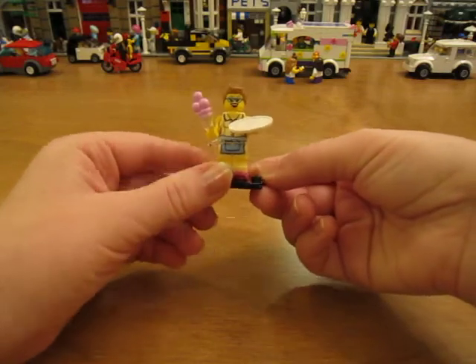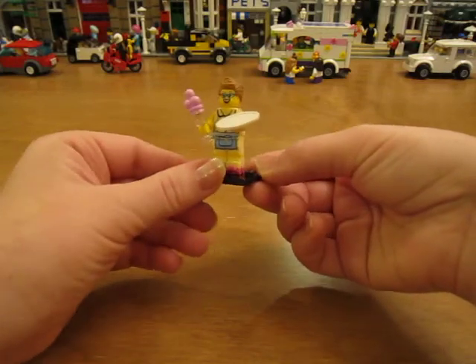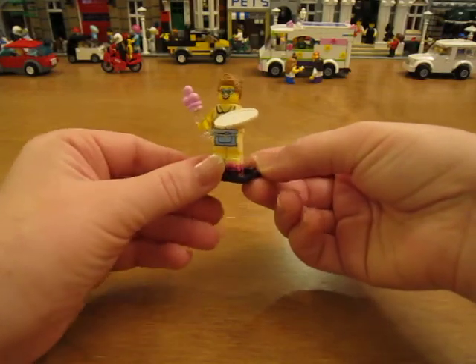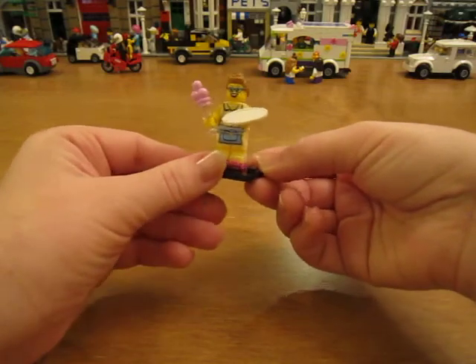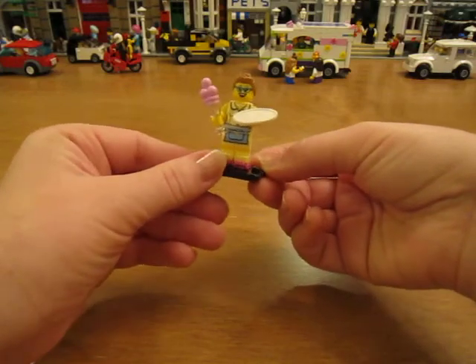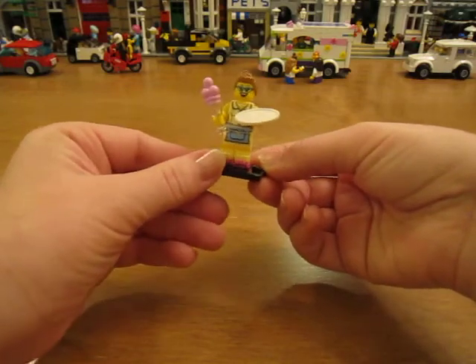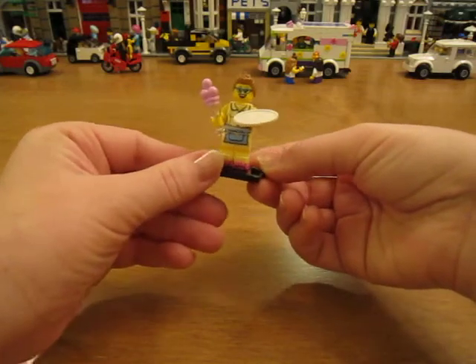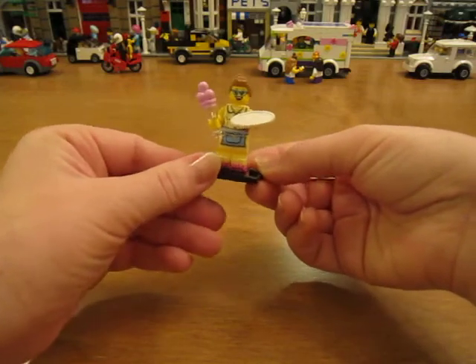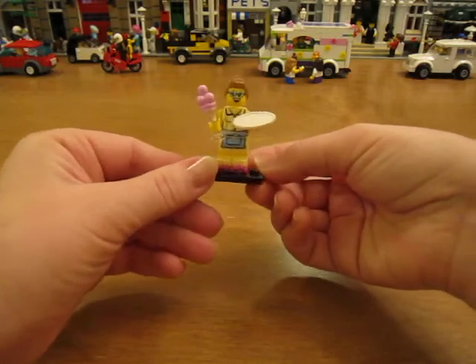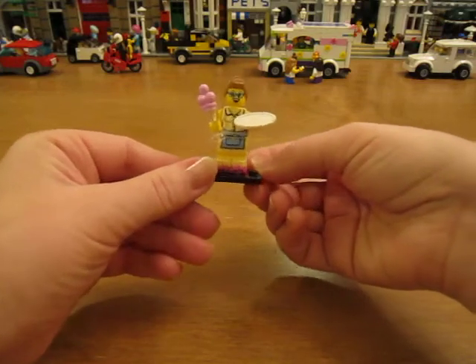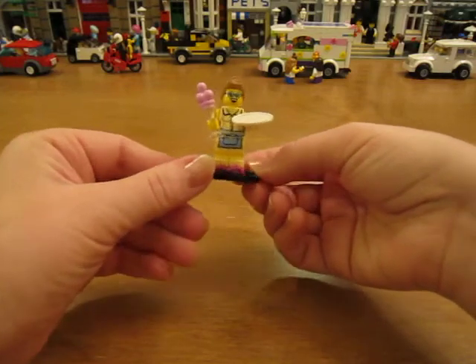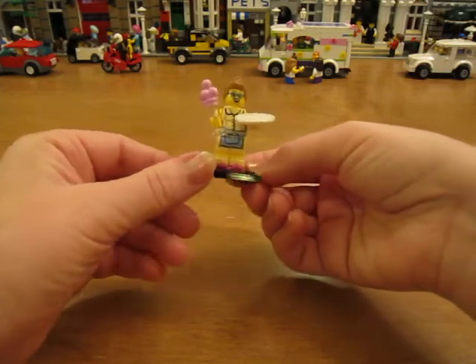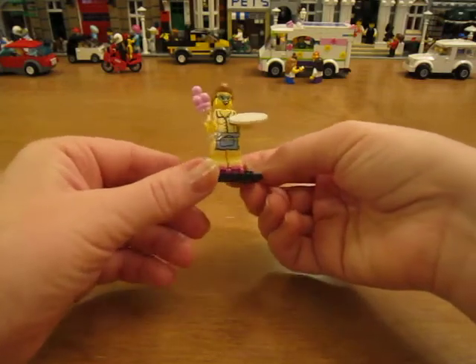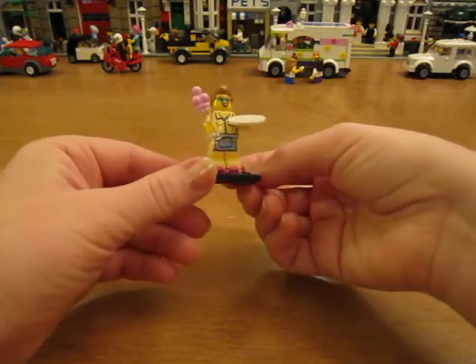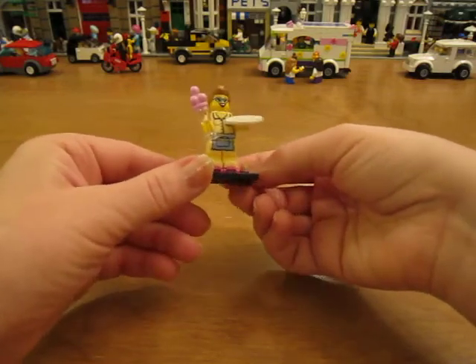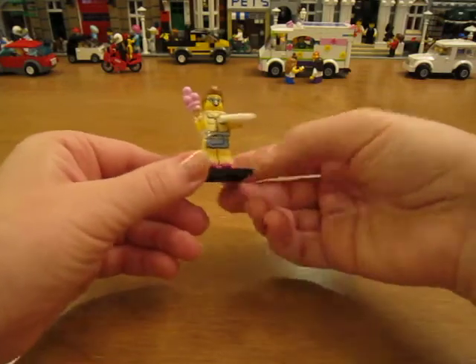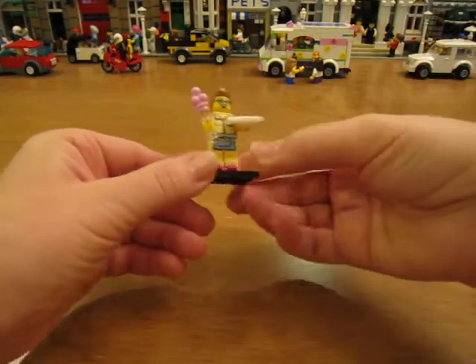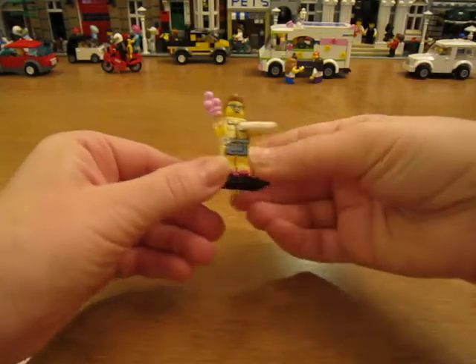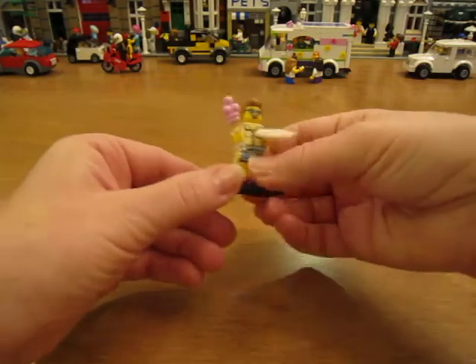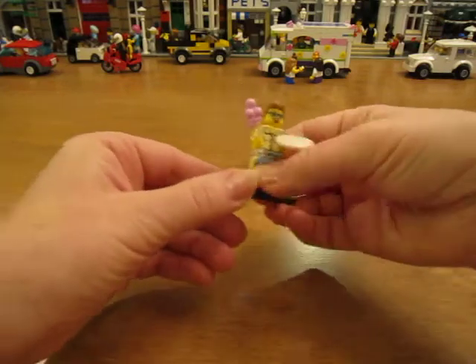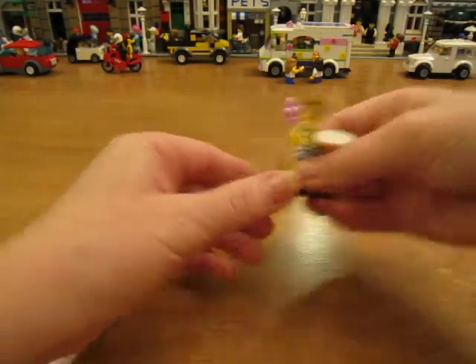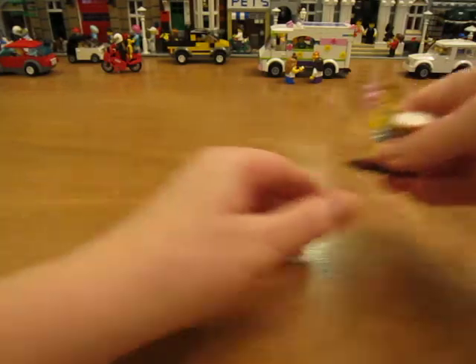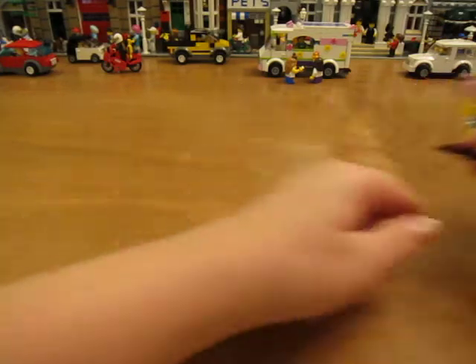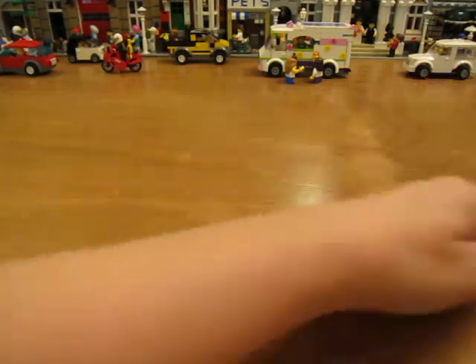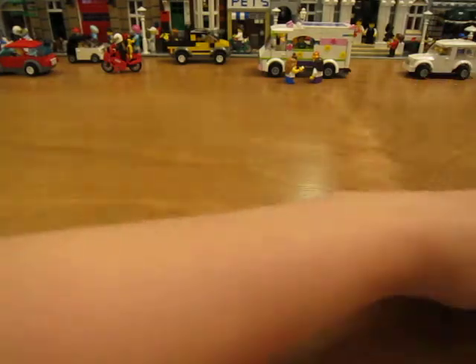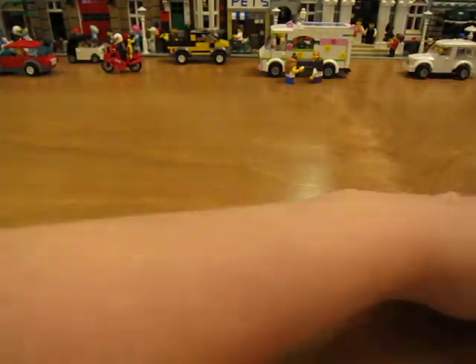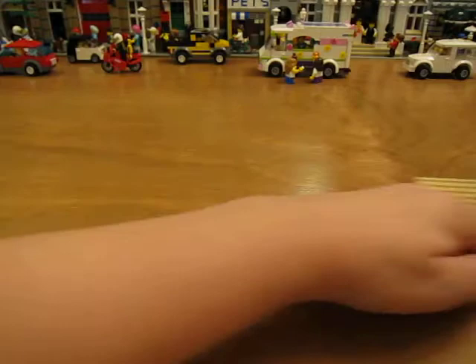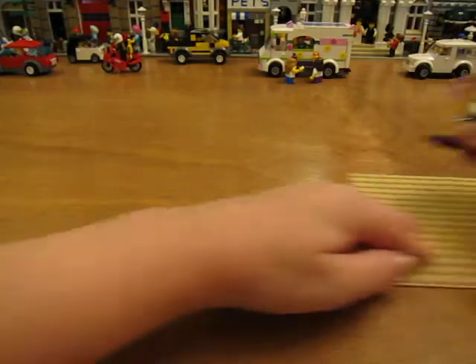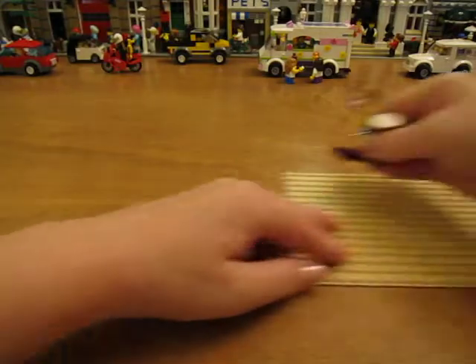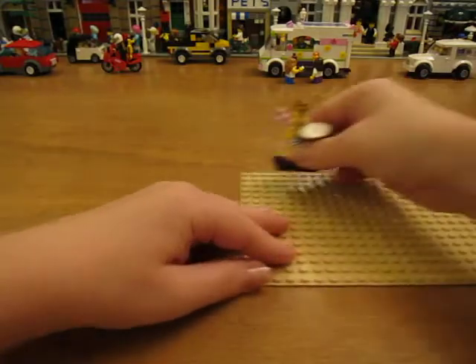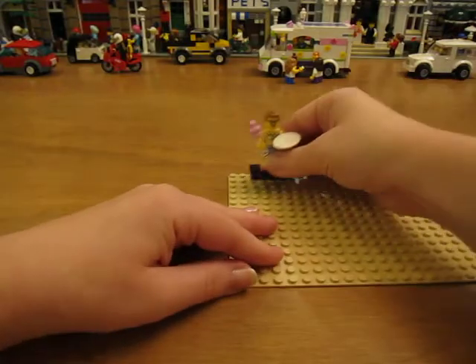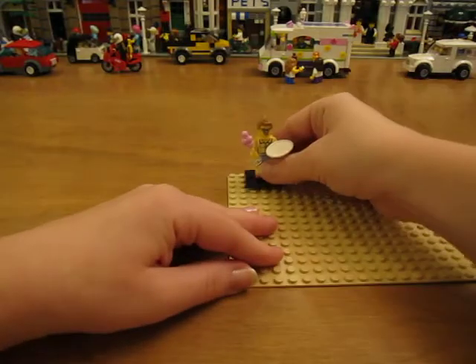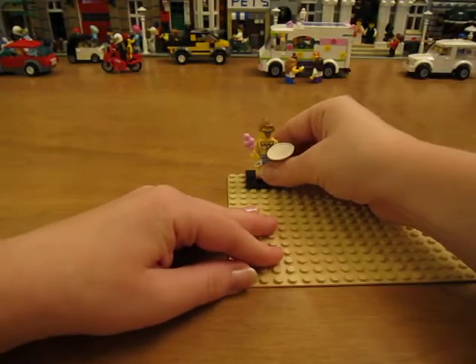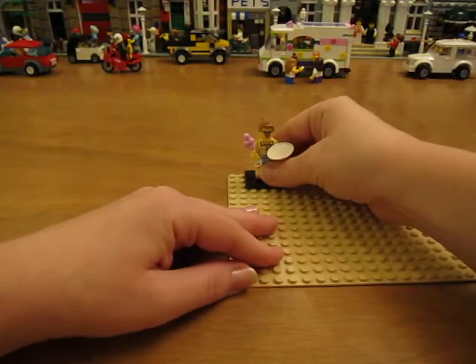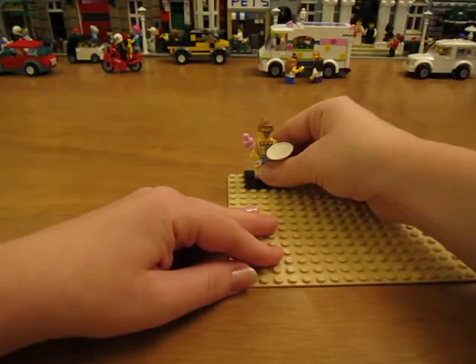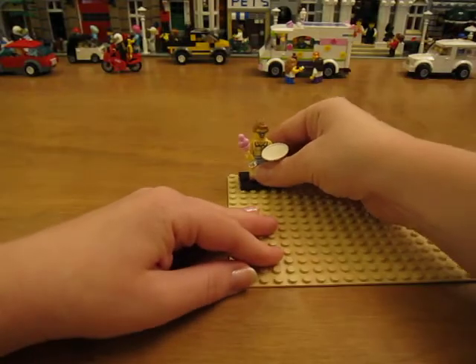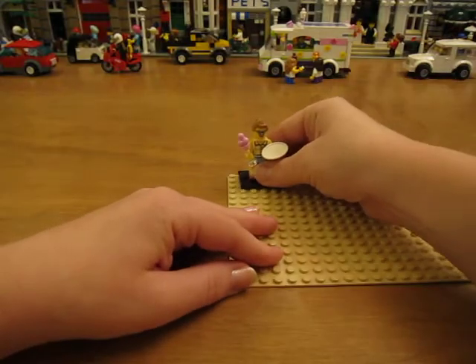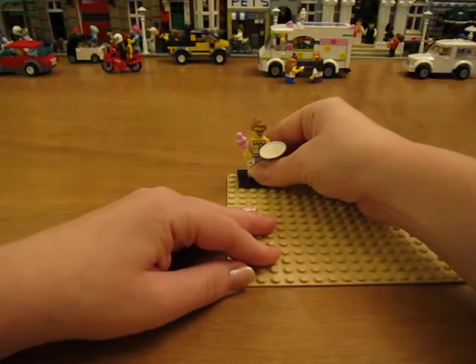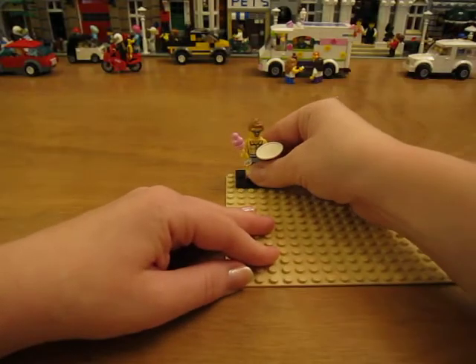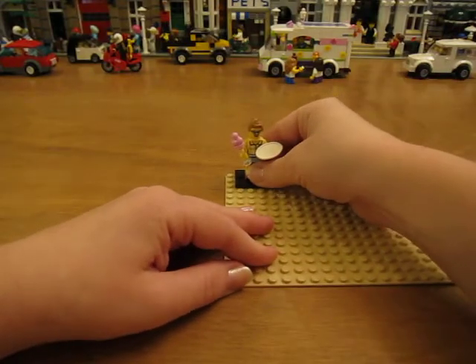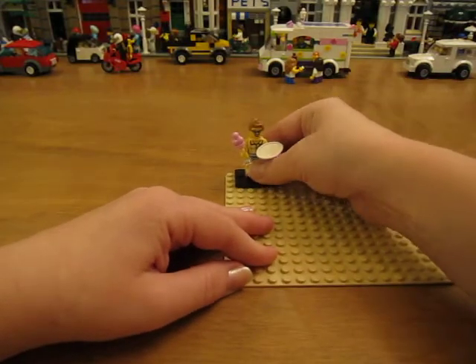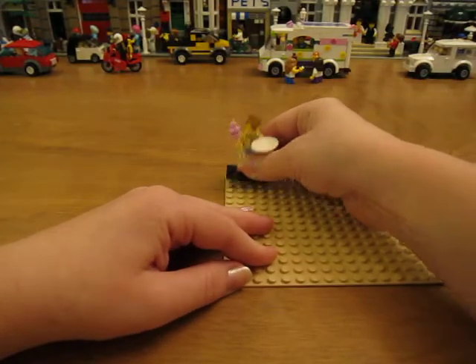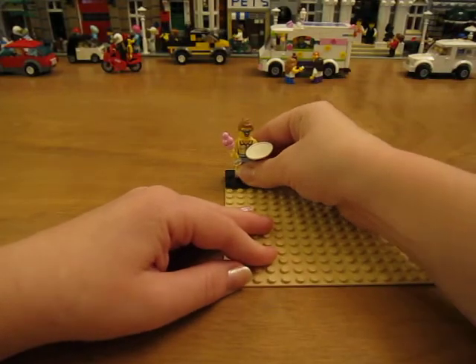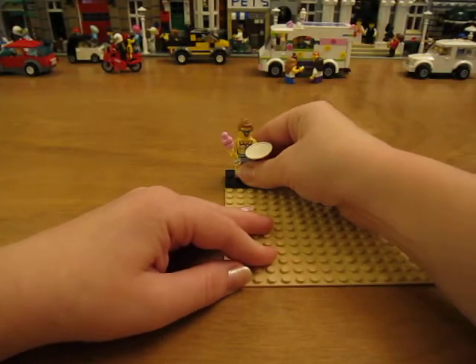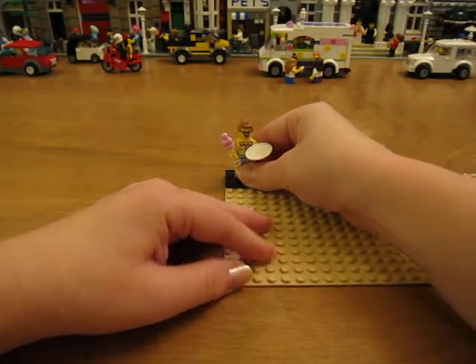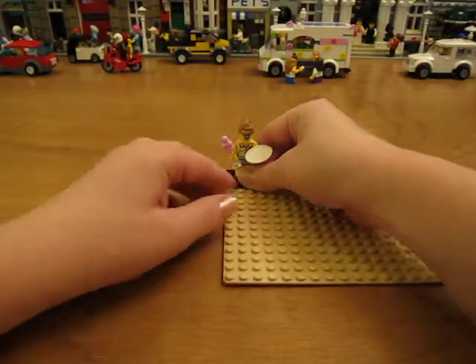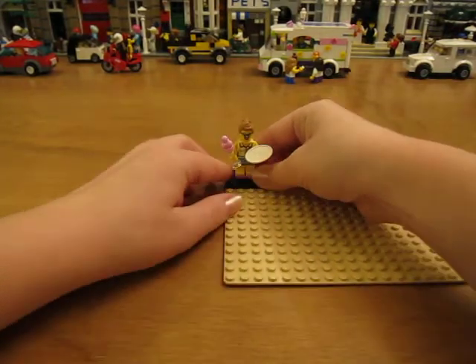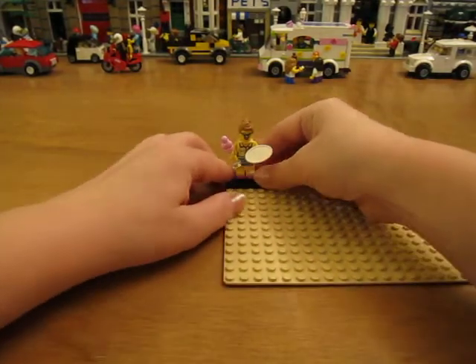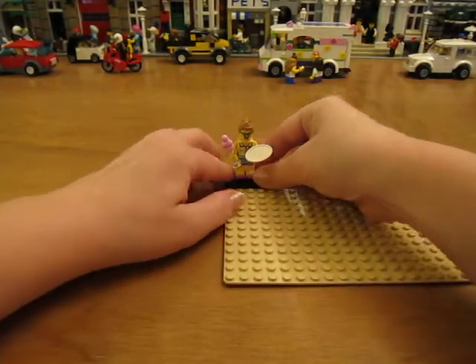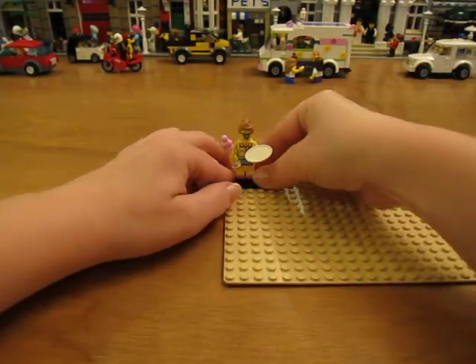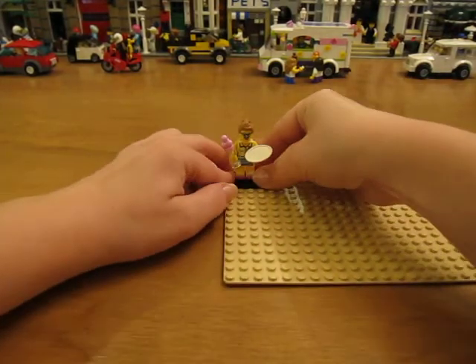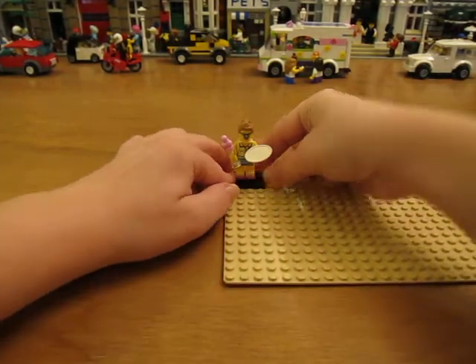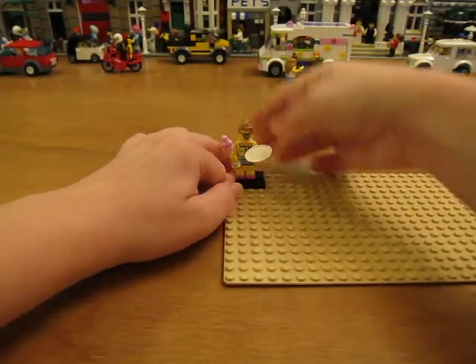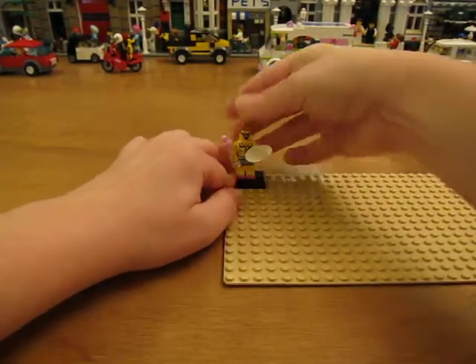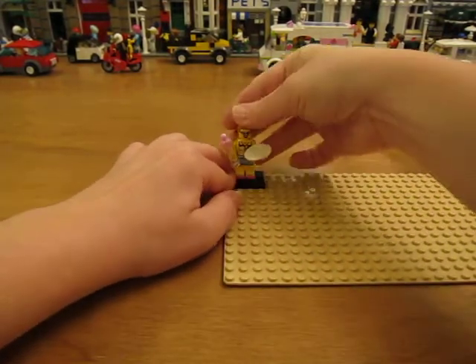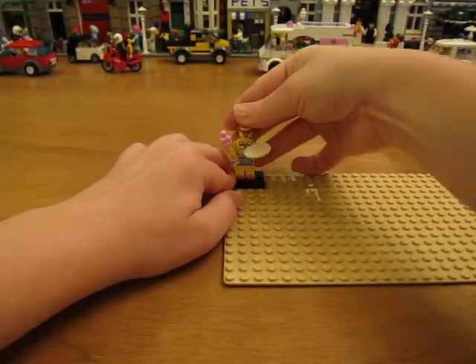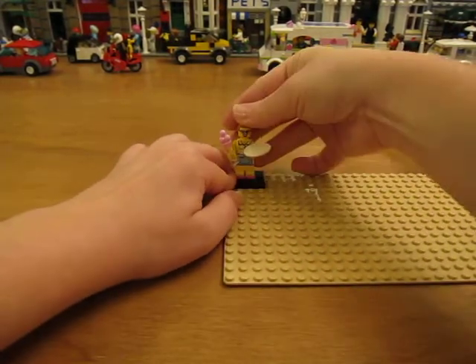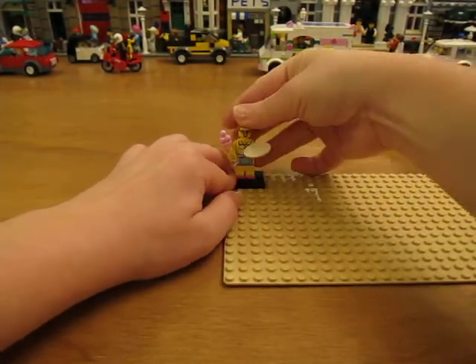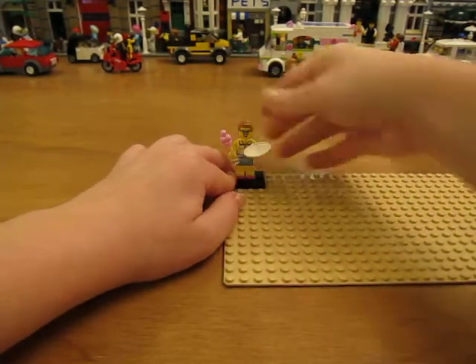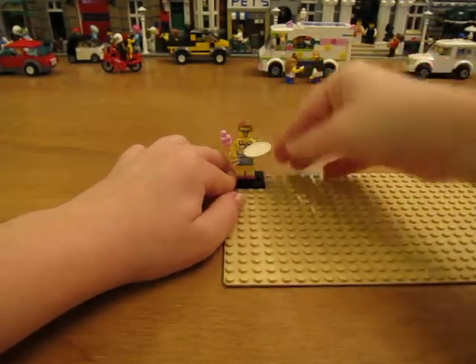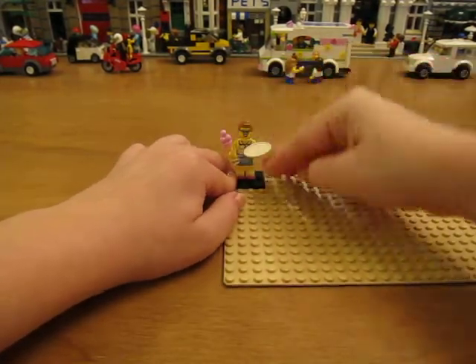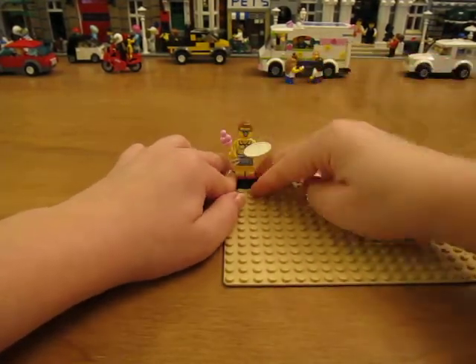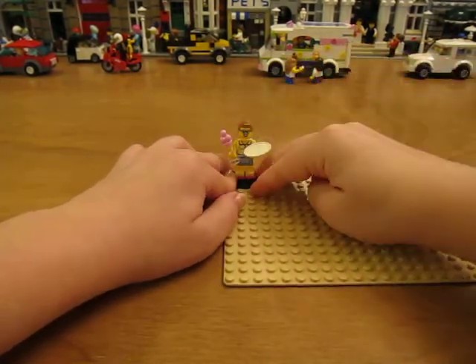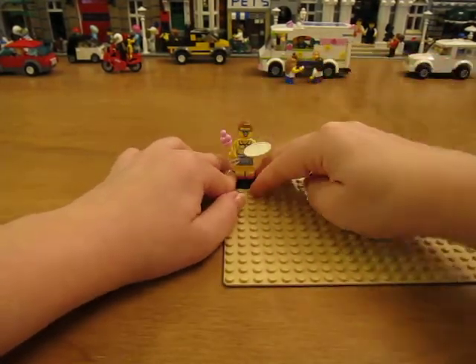I like her hair and her clothes. We'll put her on there.